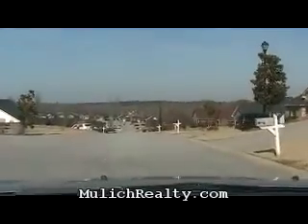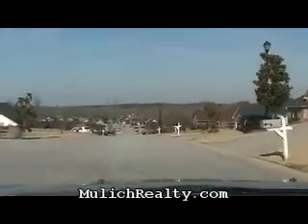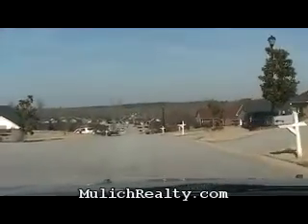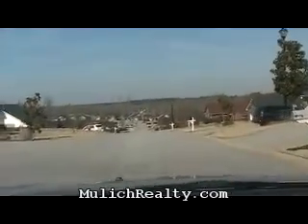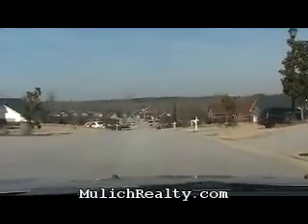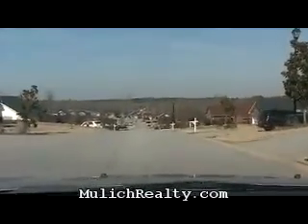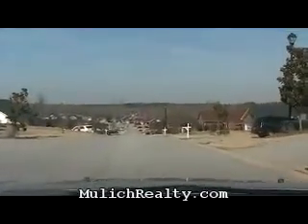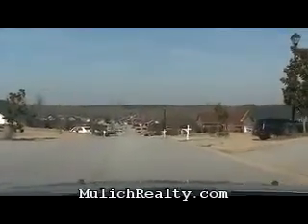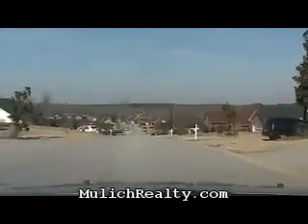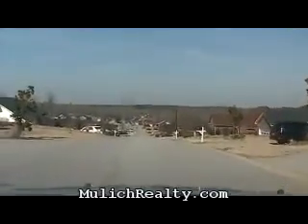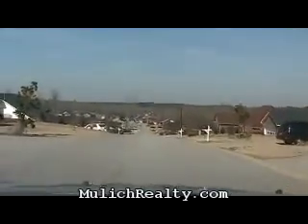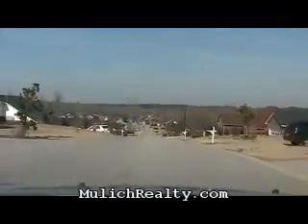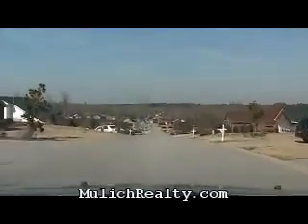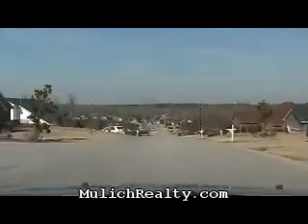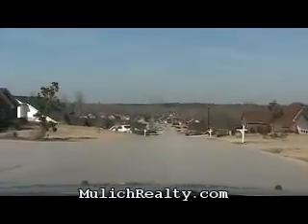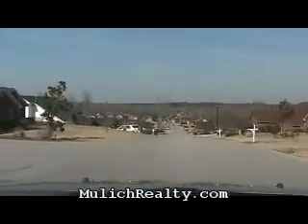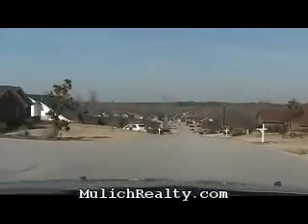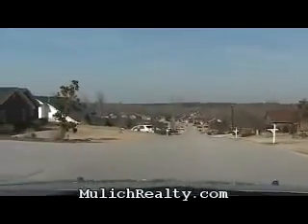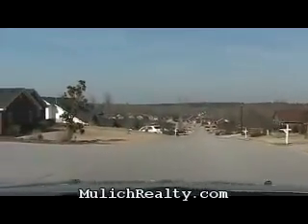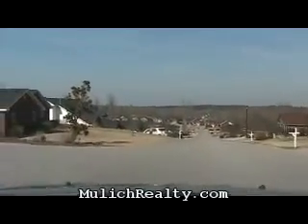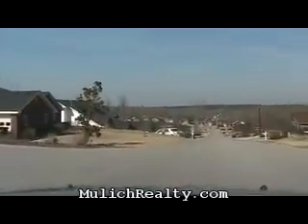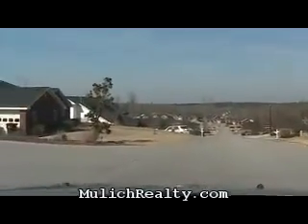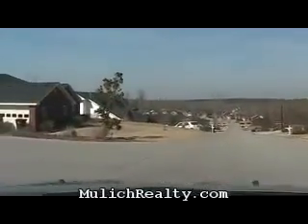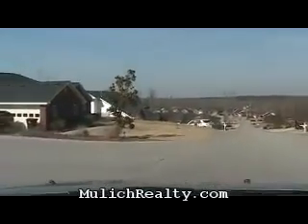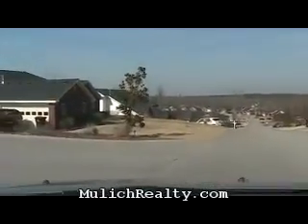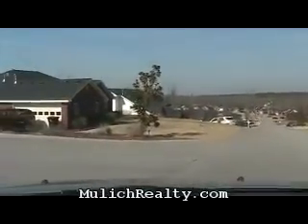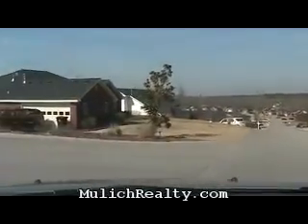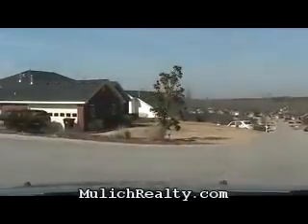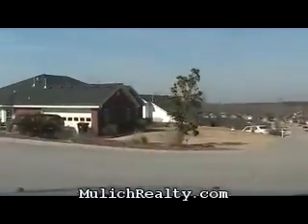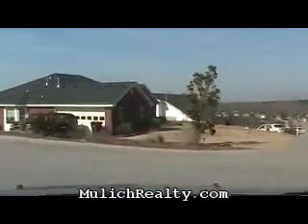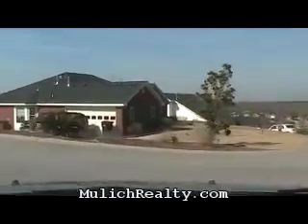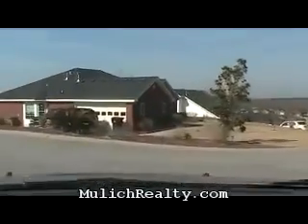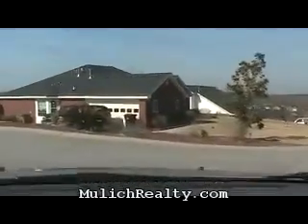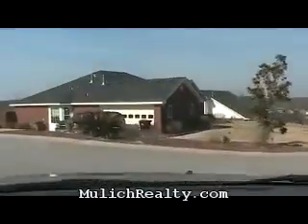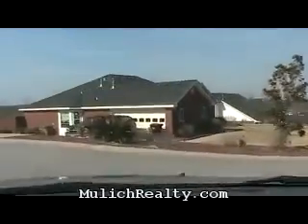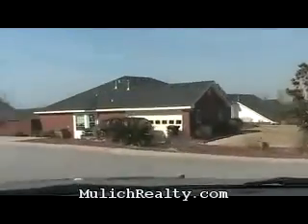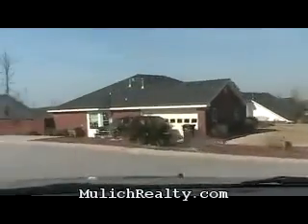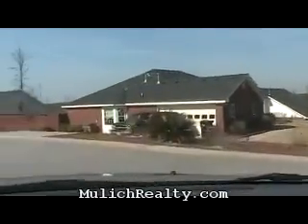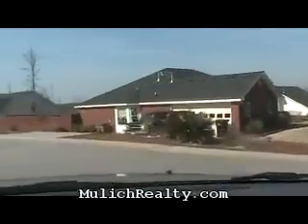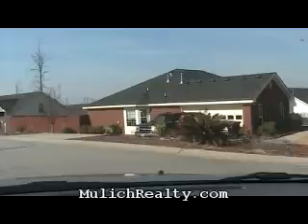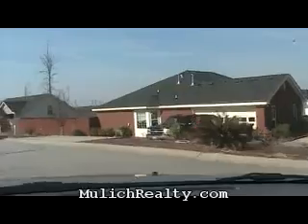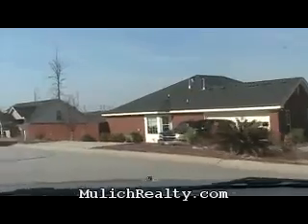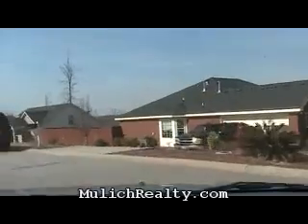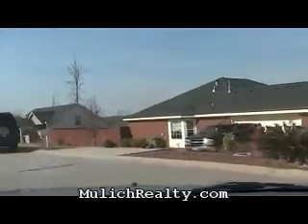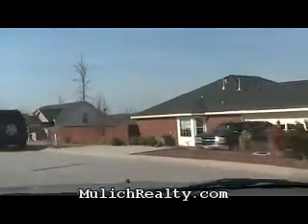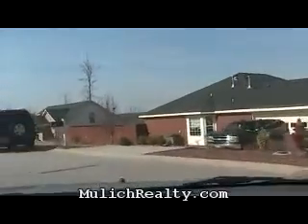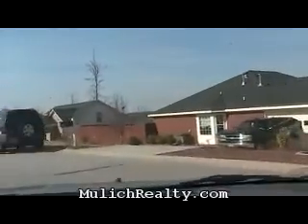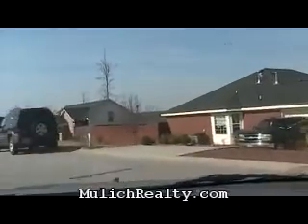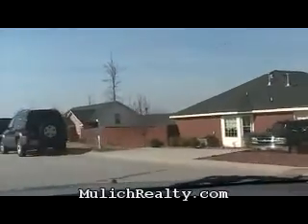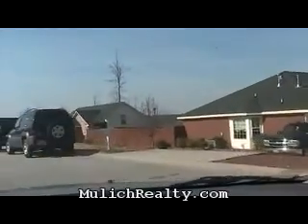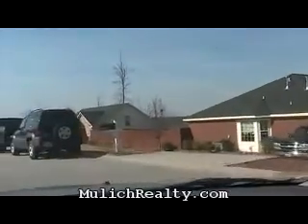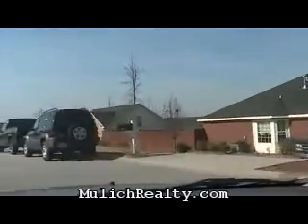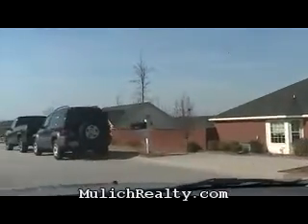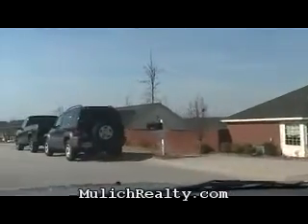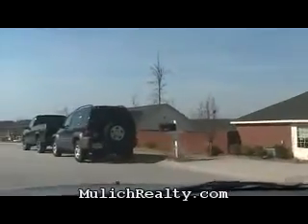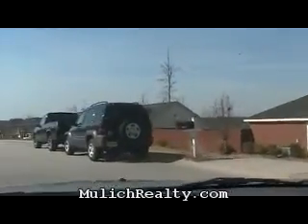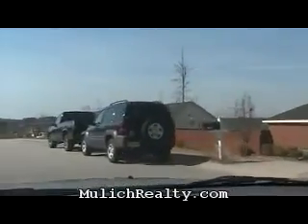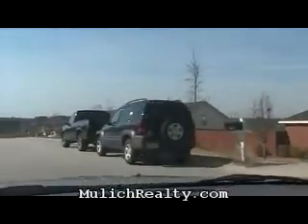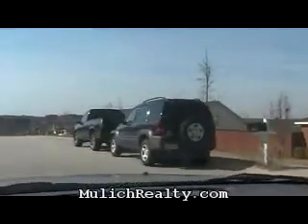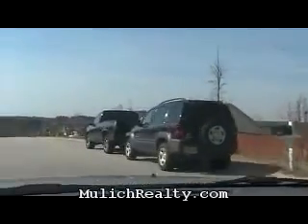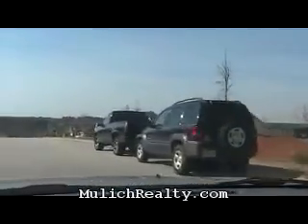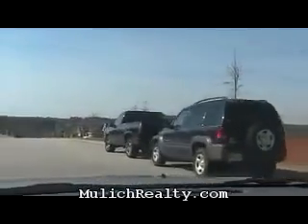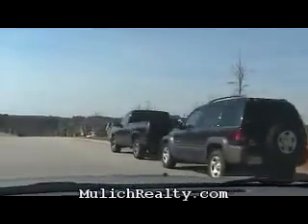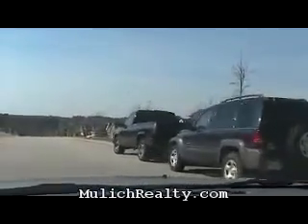Let me share with you what amenities are in this subdivision. They have walking trails, streetlights, and underground utilities.